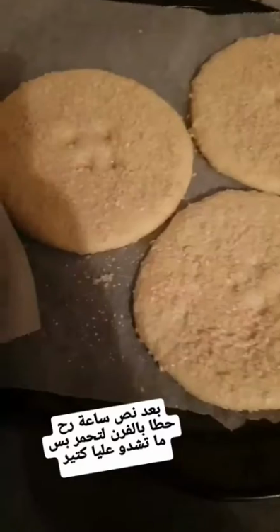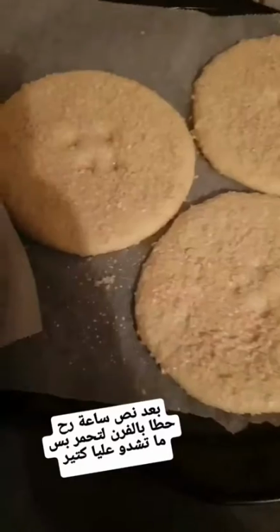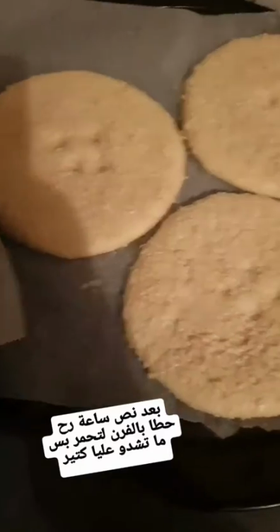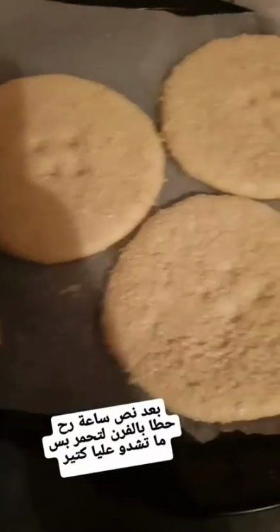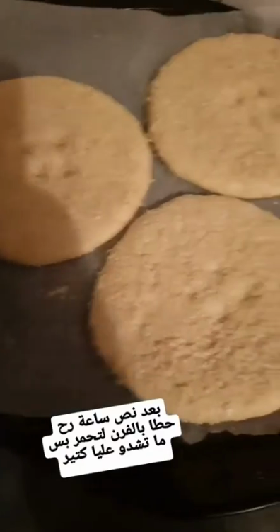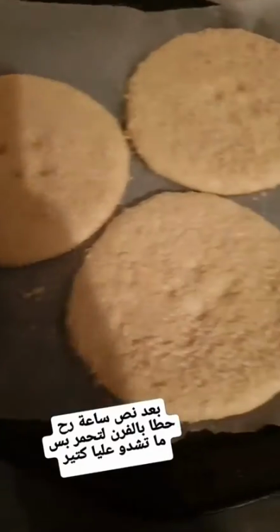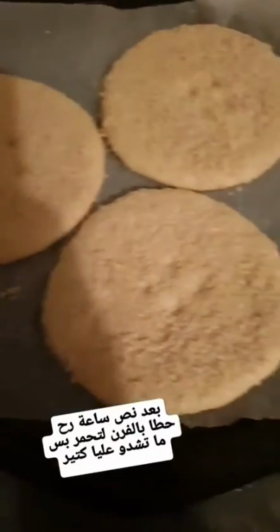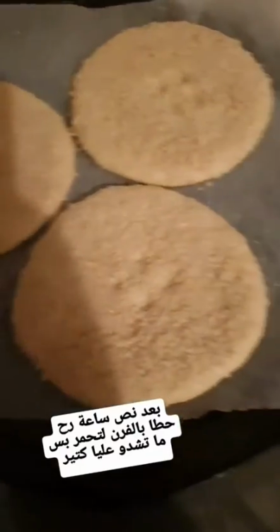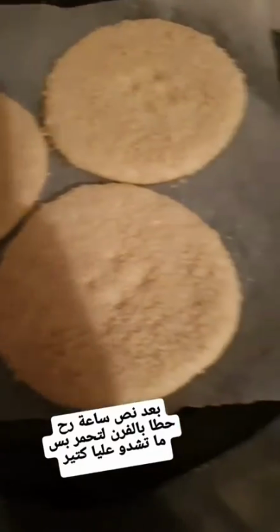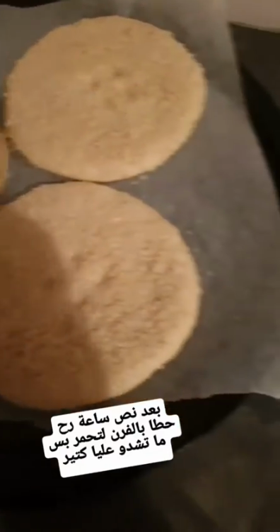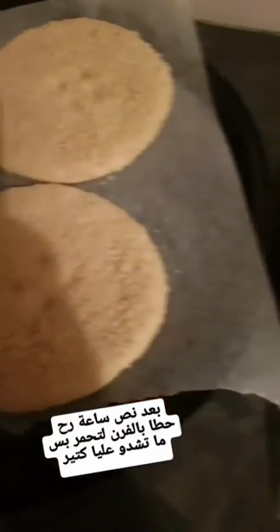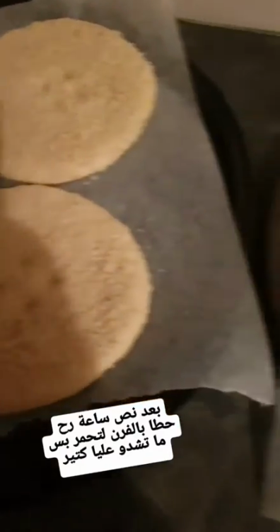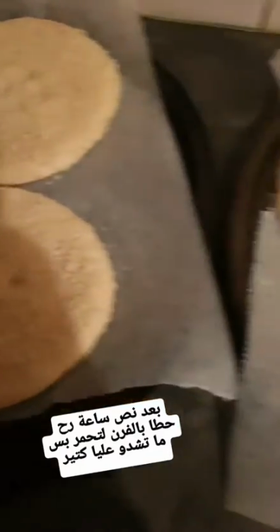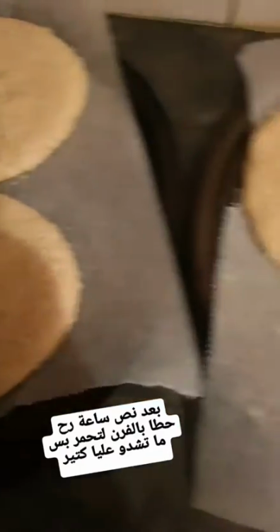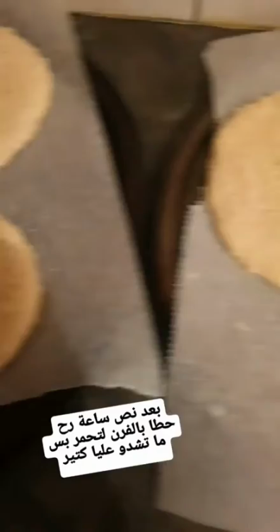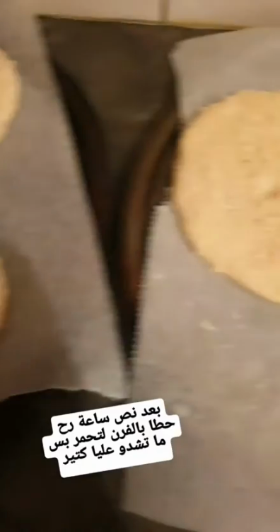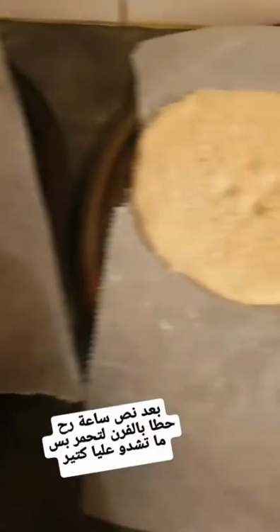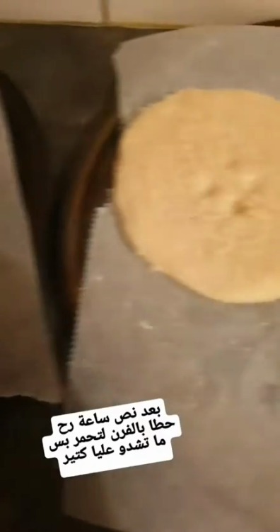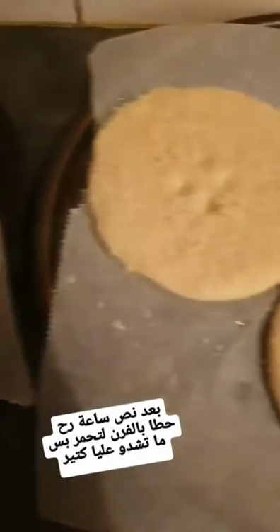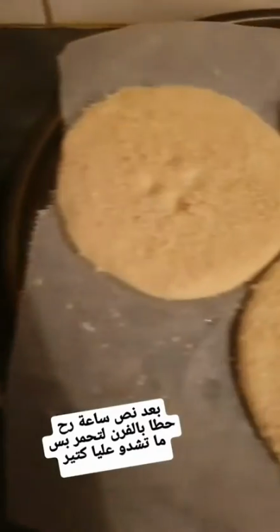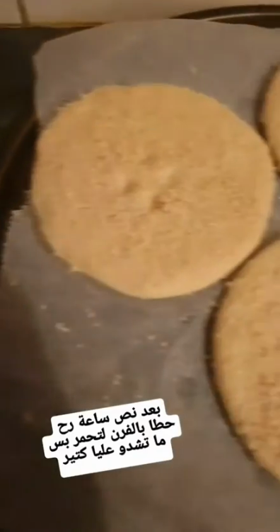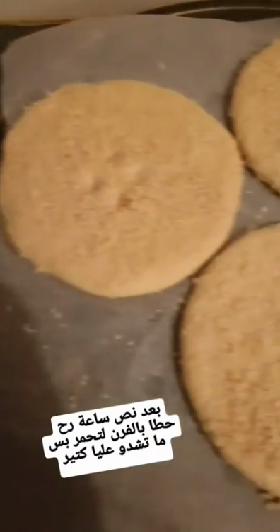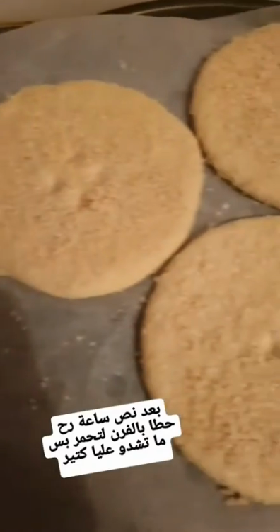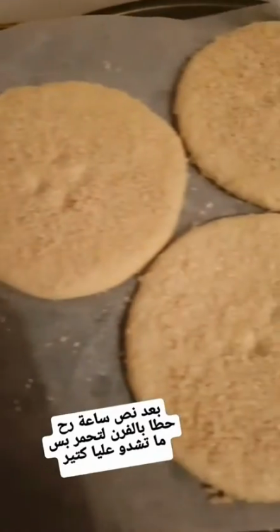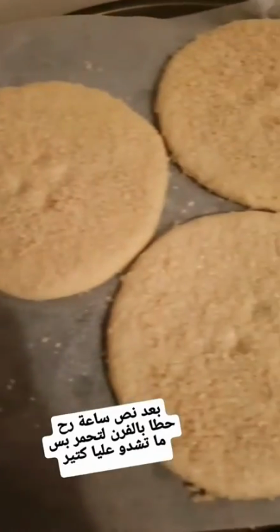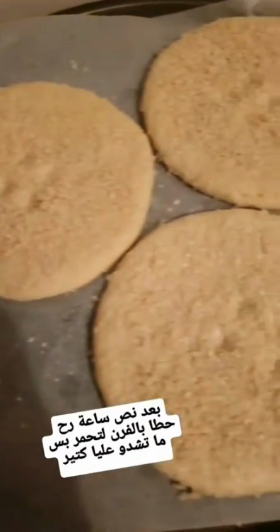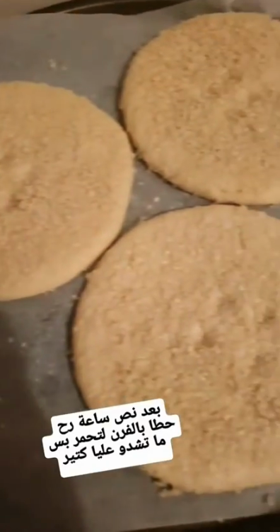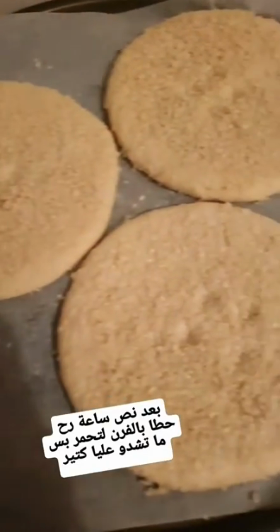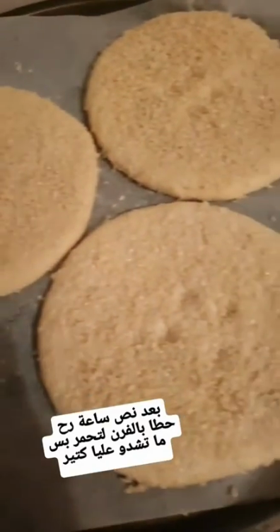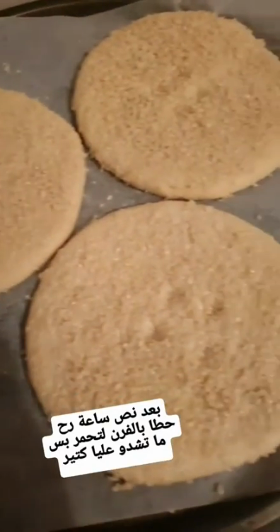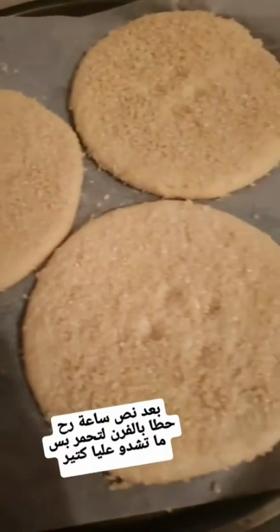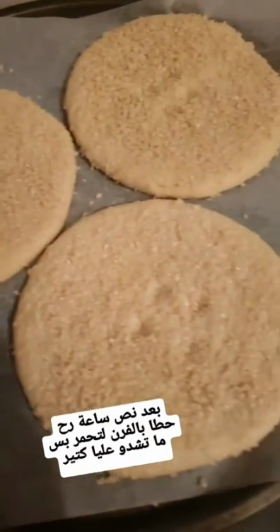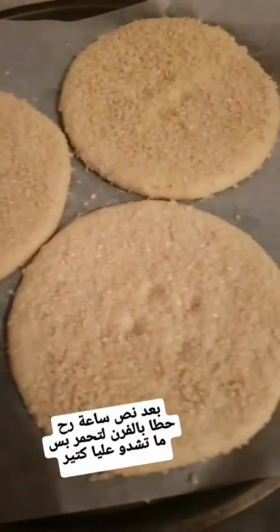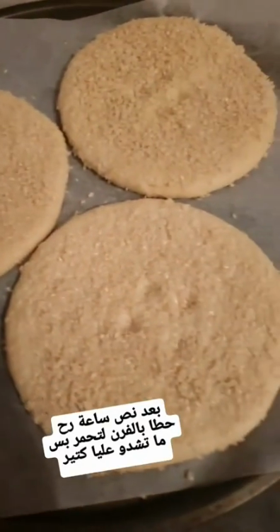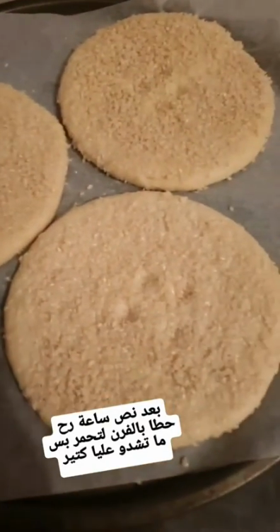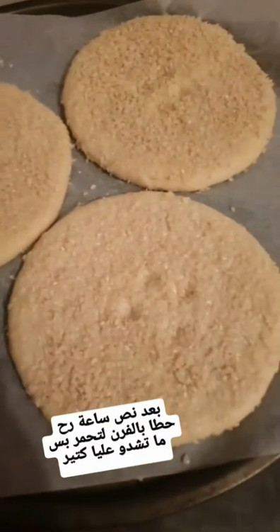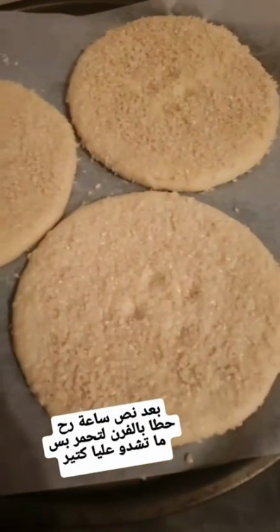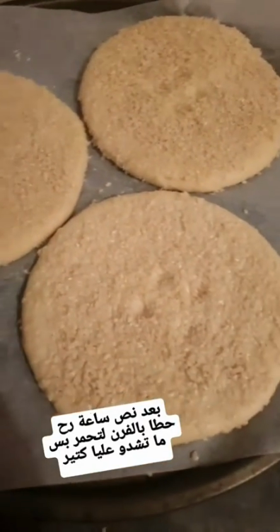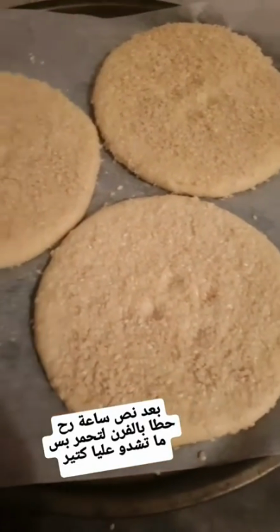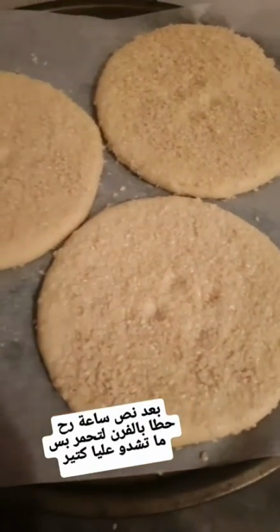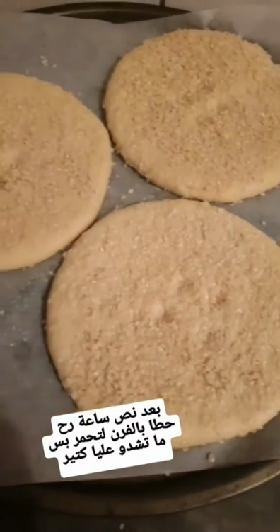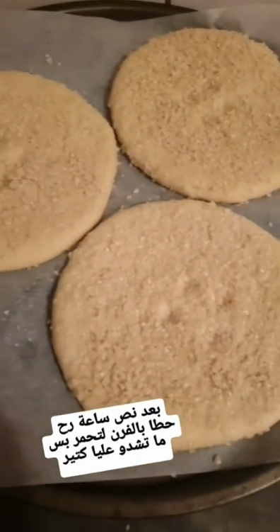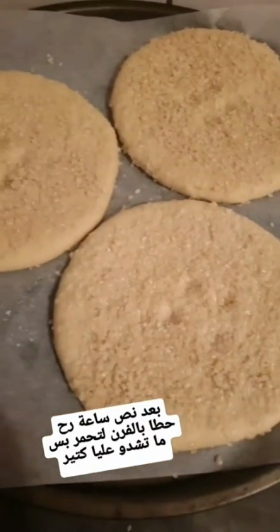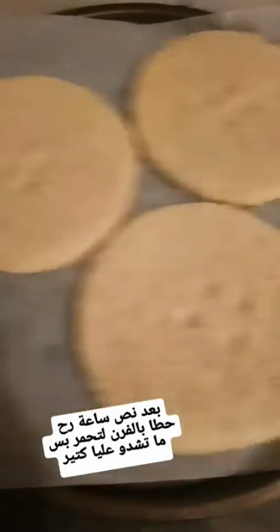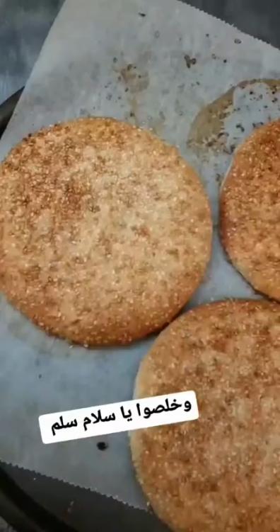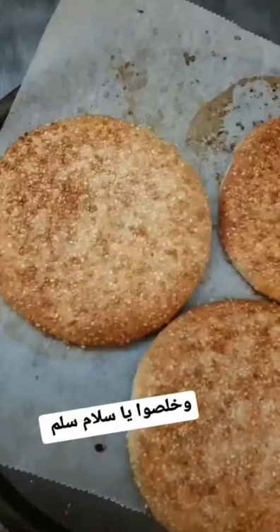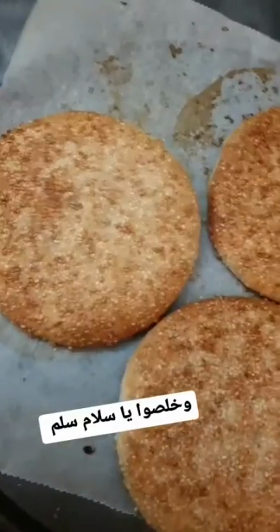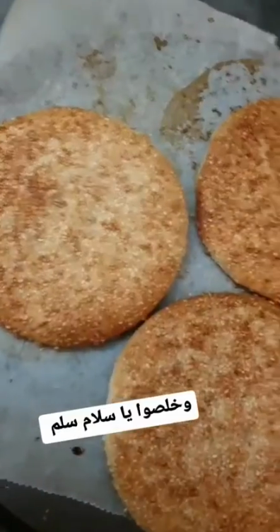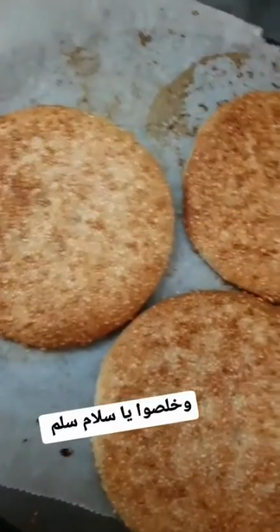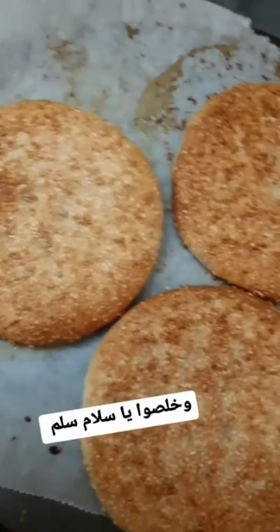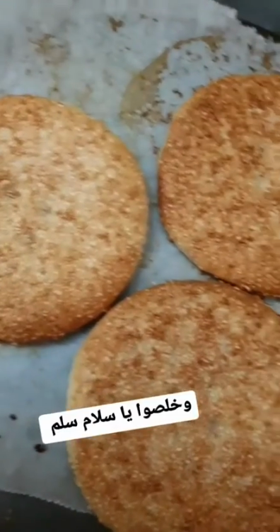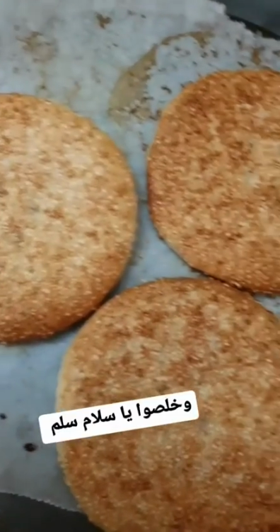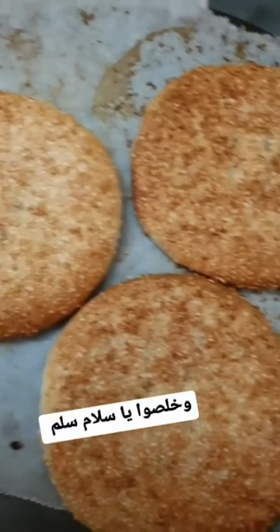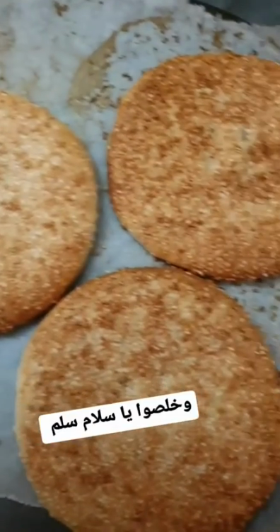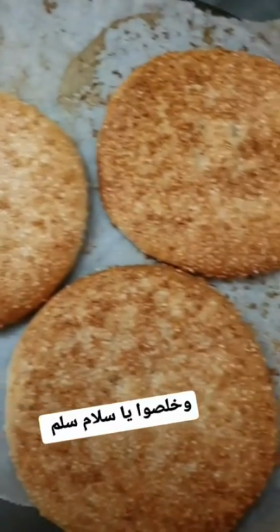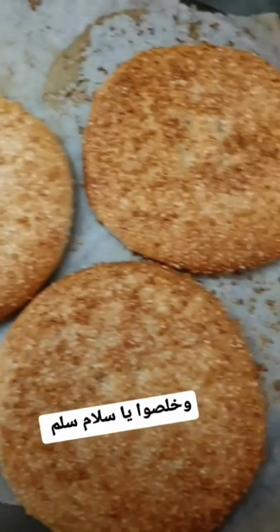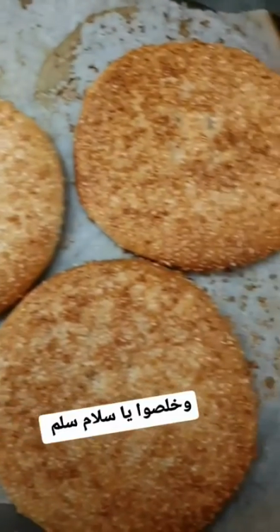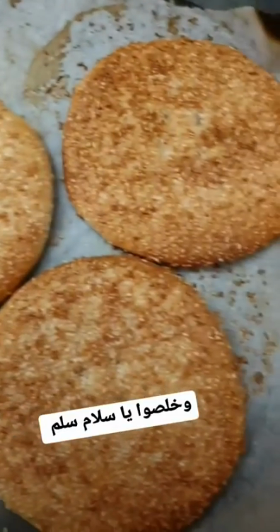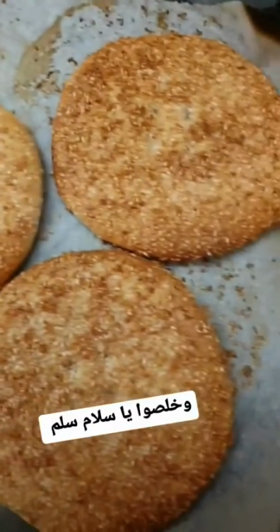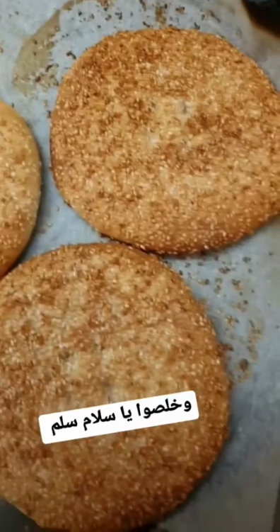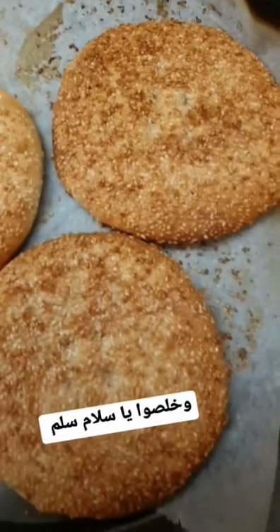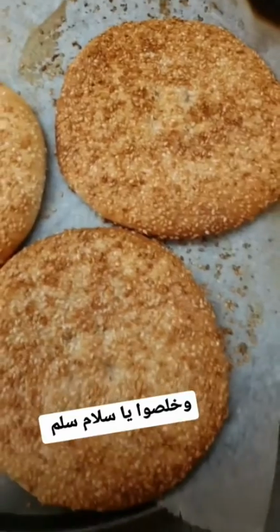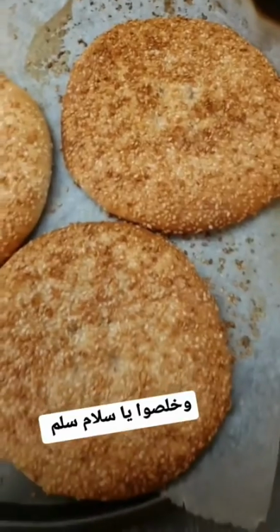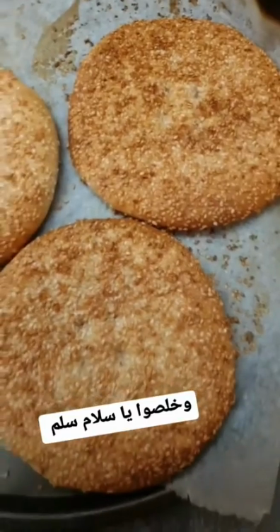After half an hour I'm going to put it in the oven and leave it until it is golden. My kak is done, yay!